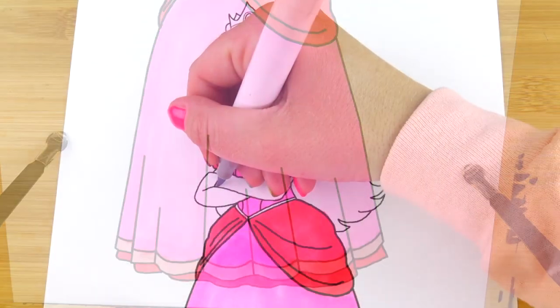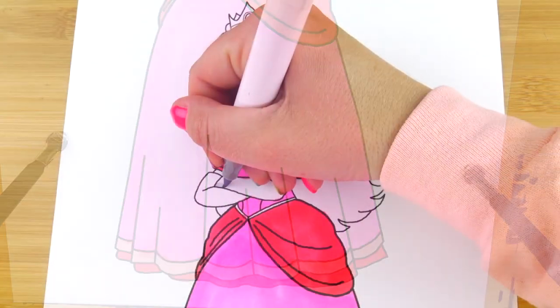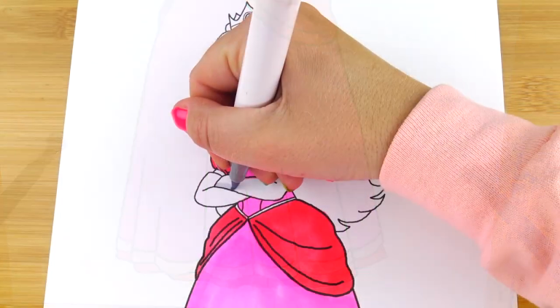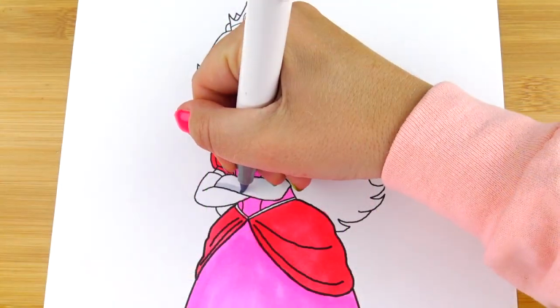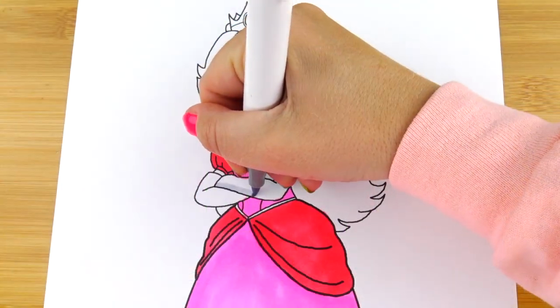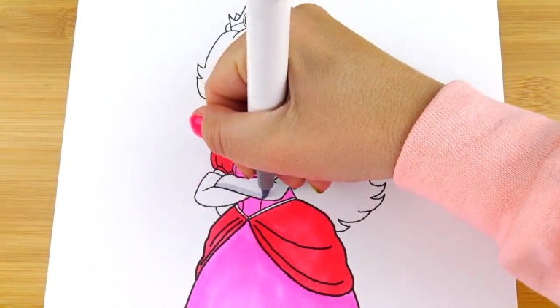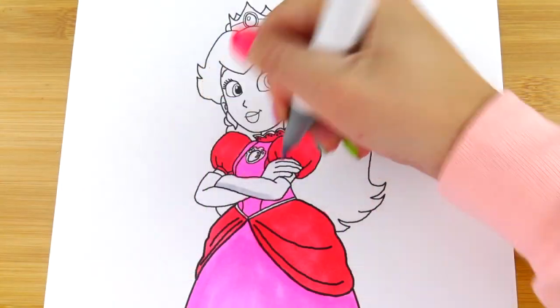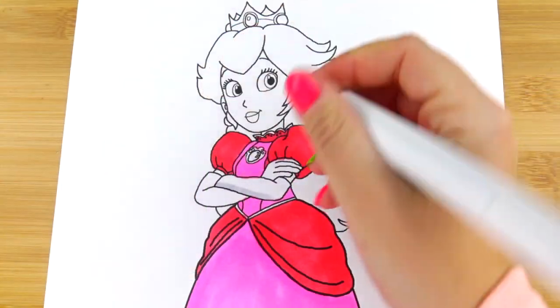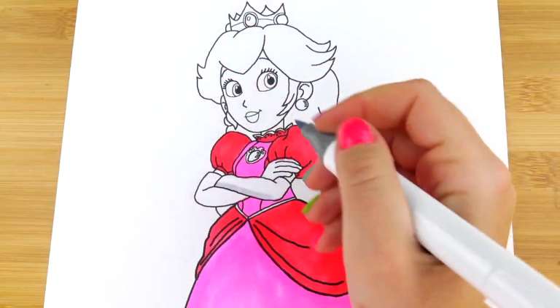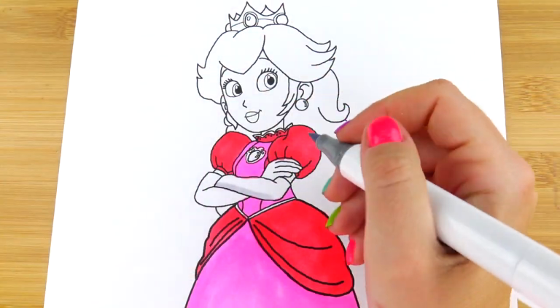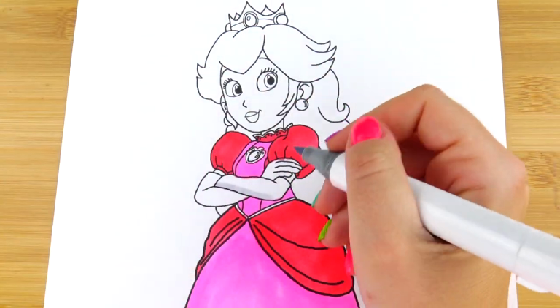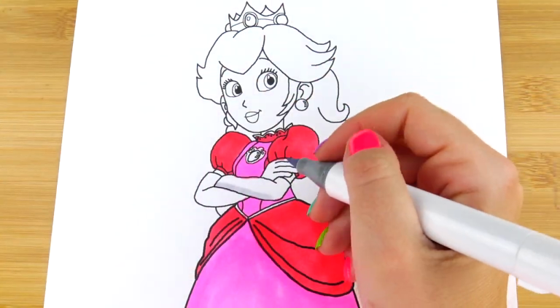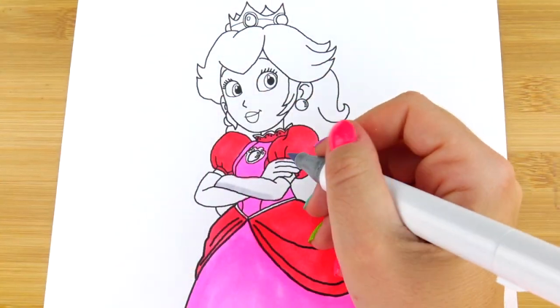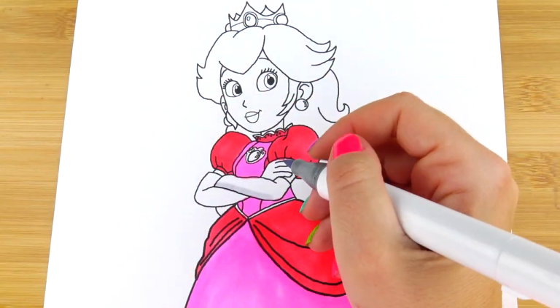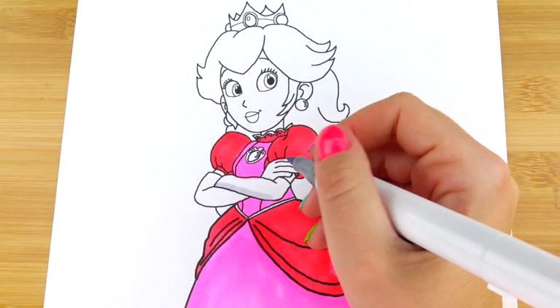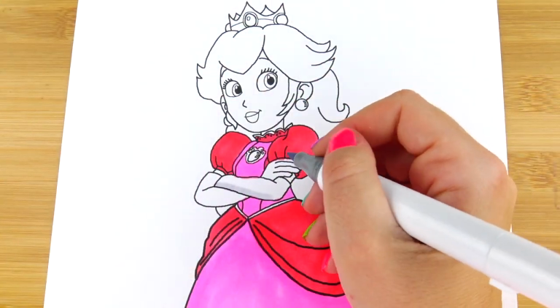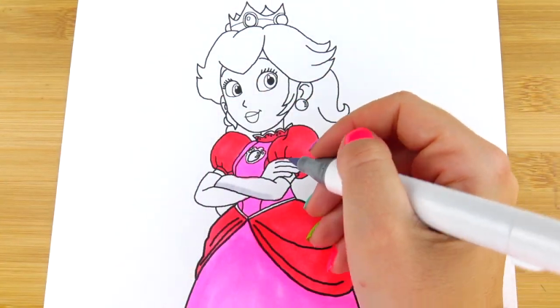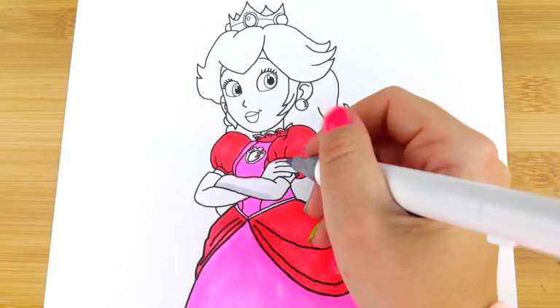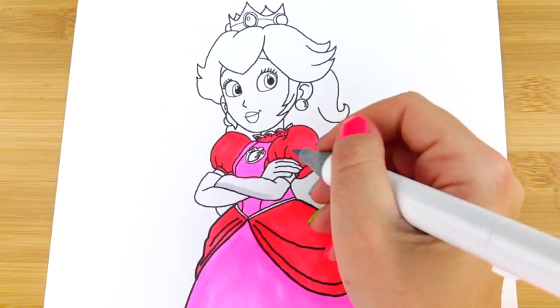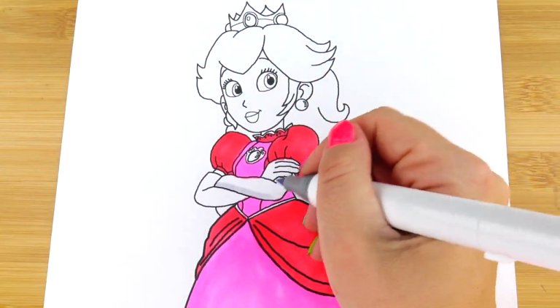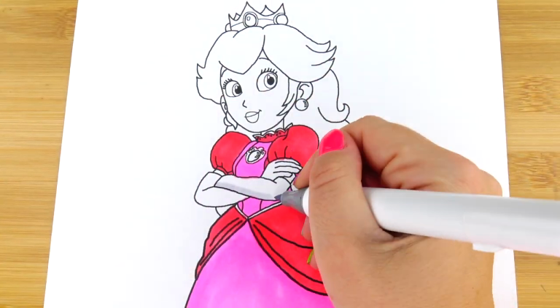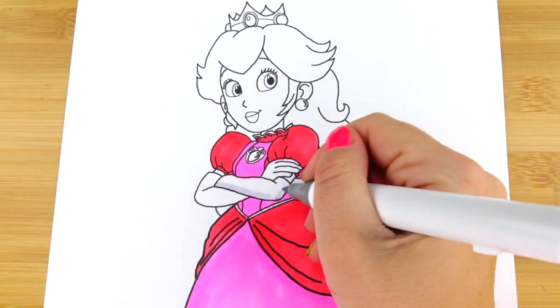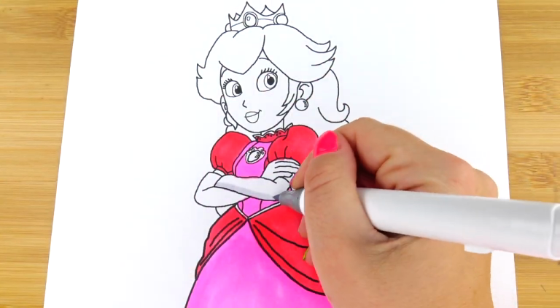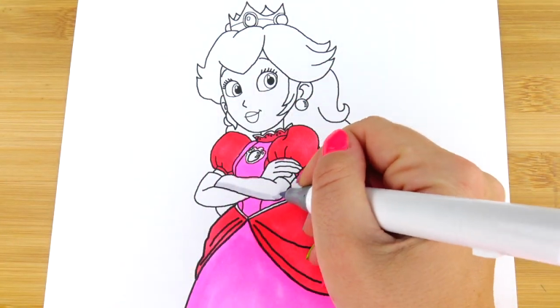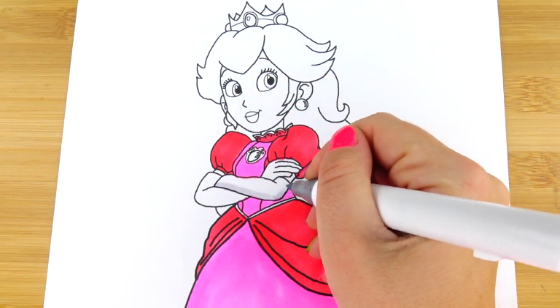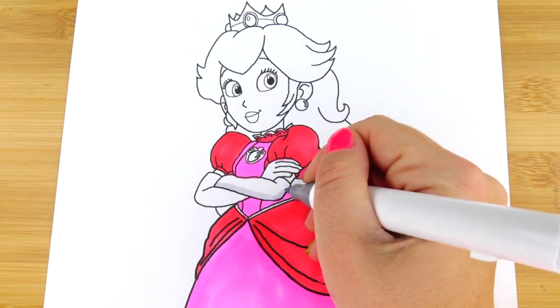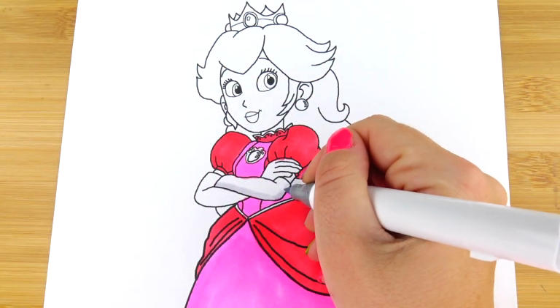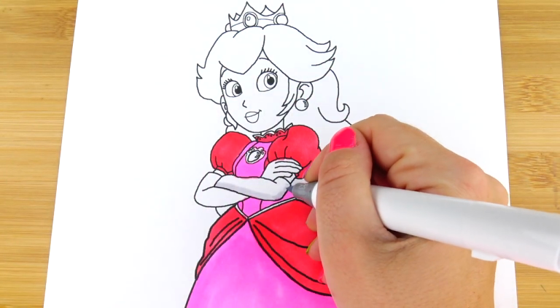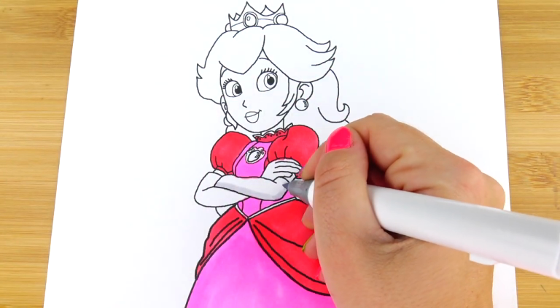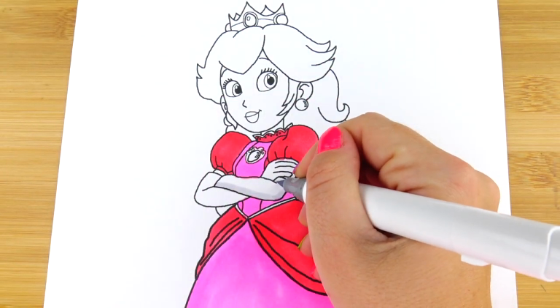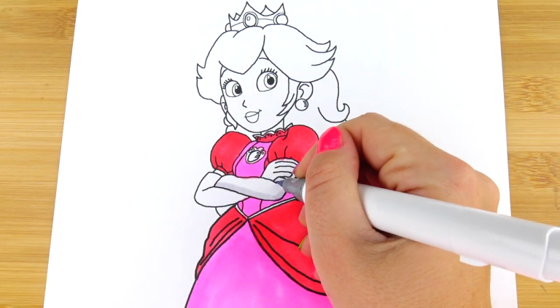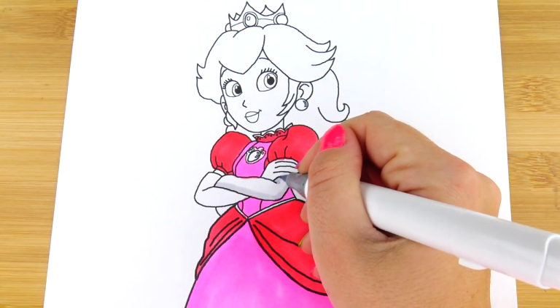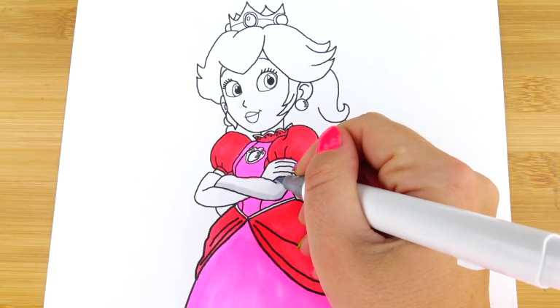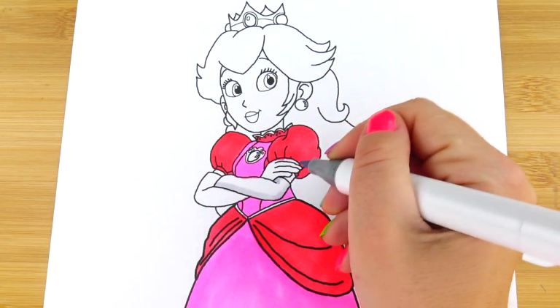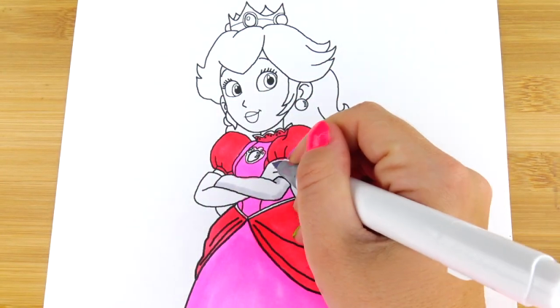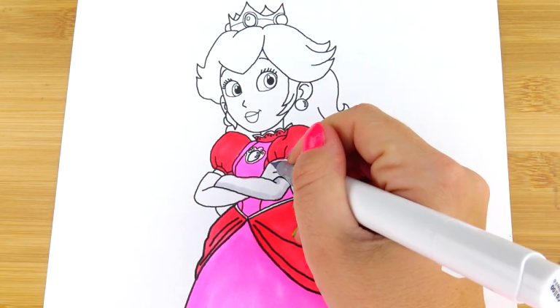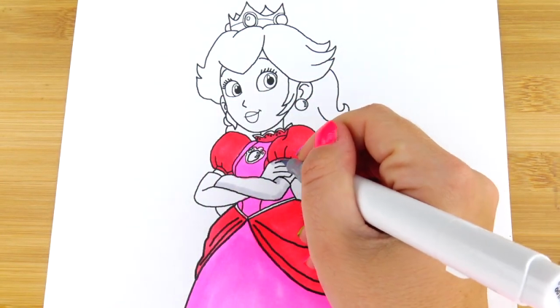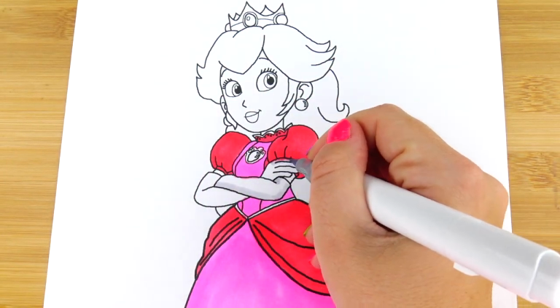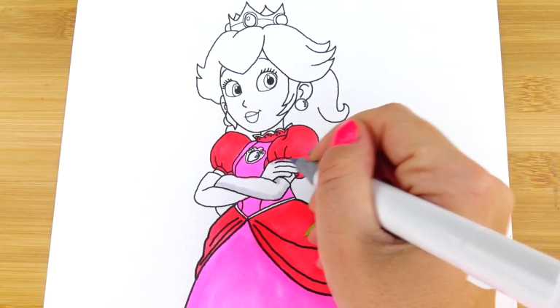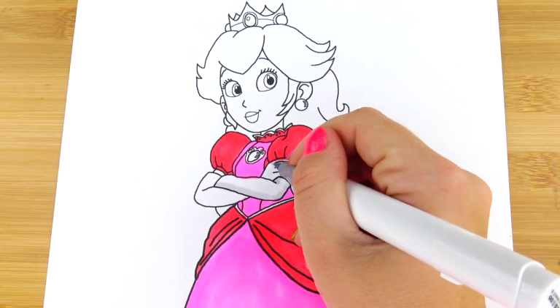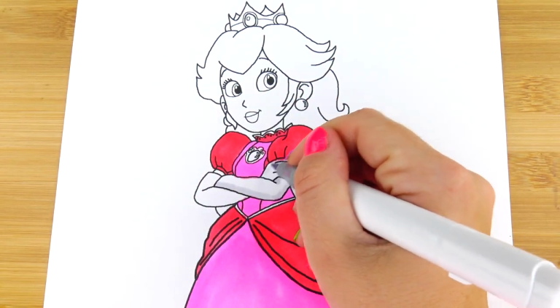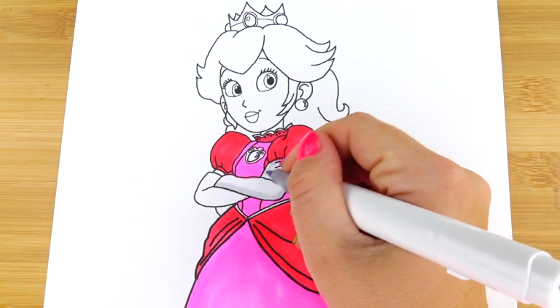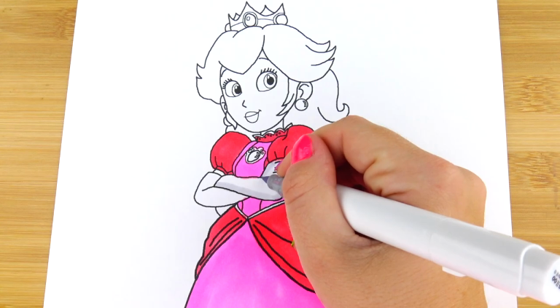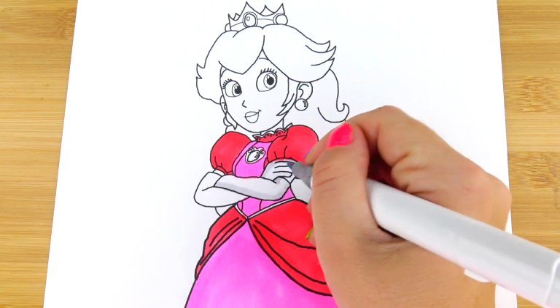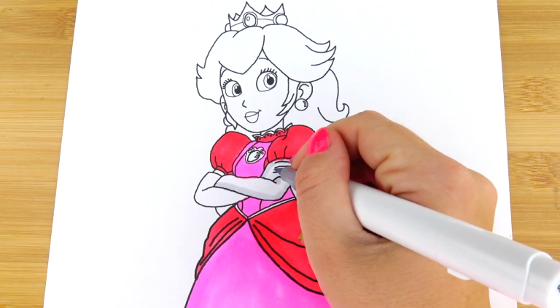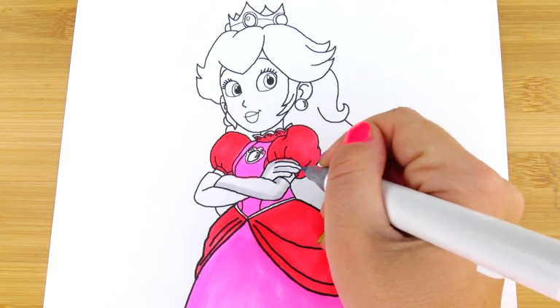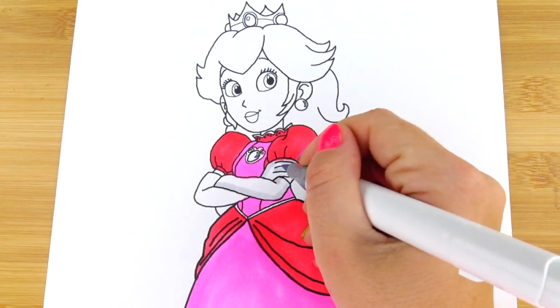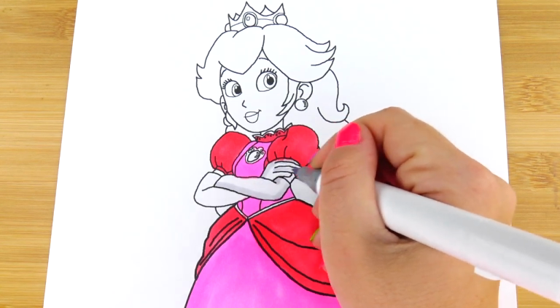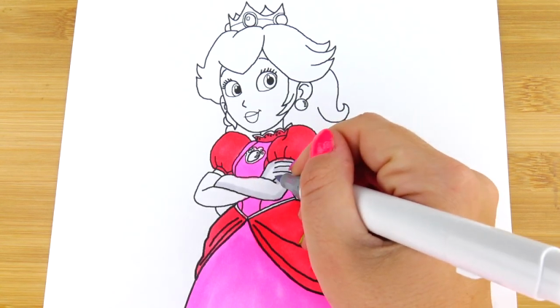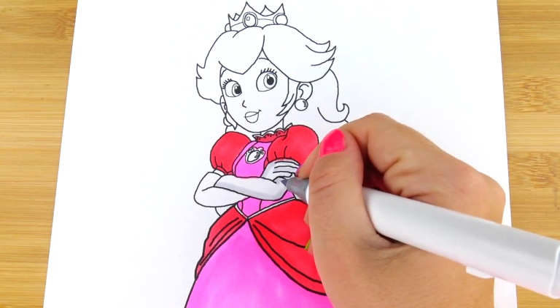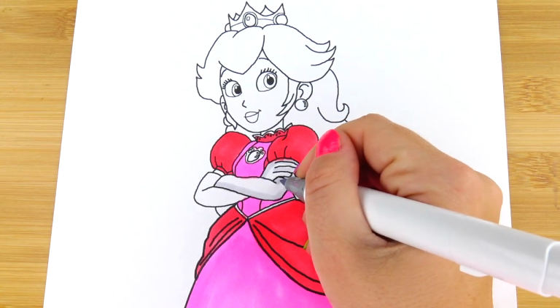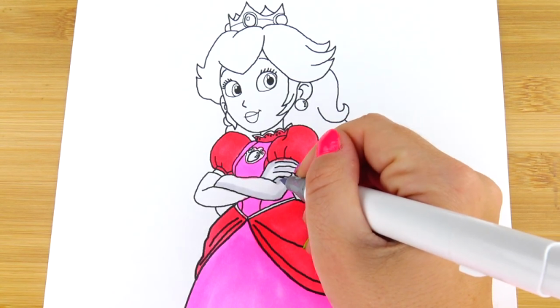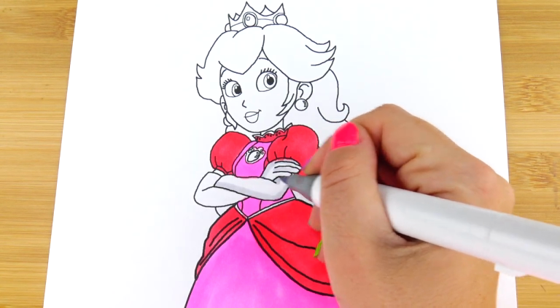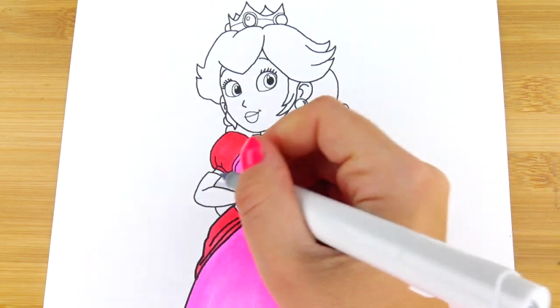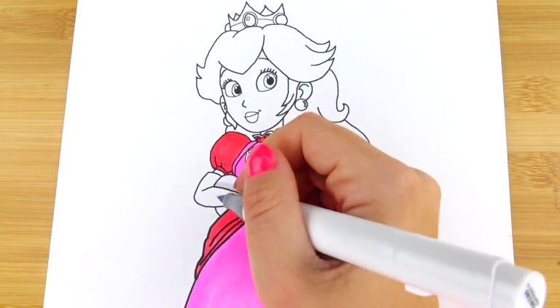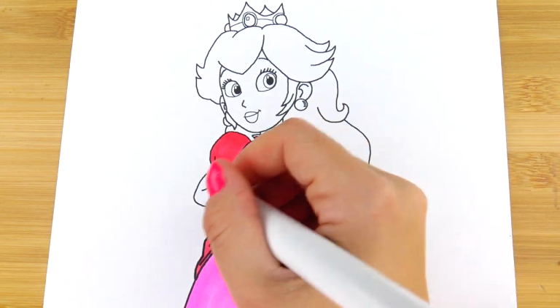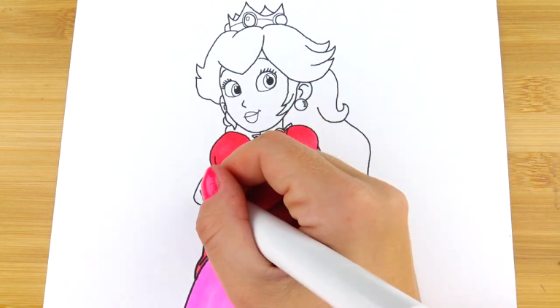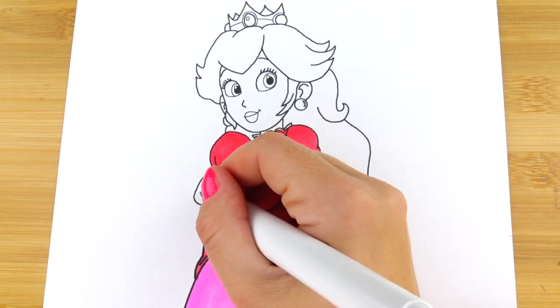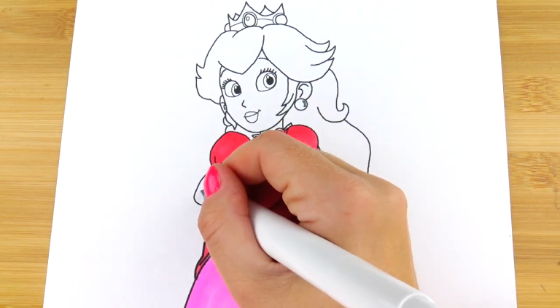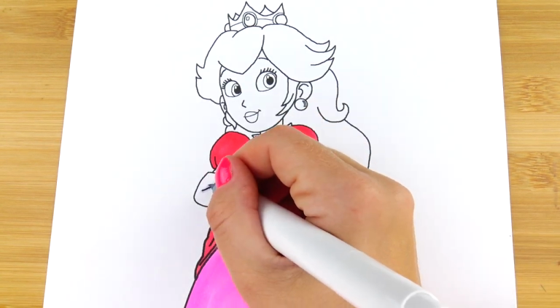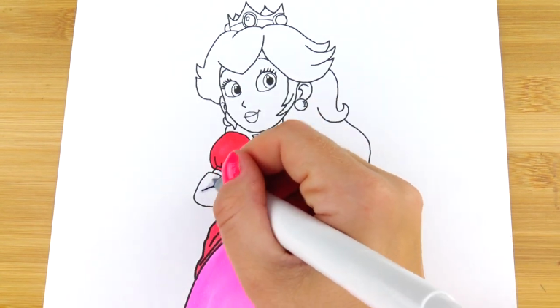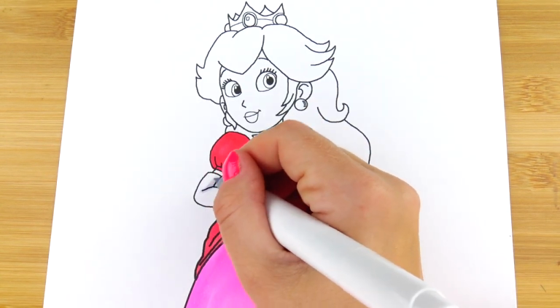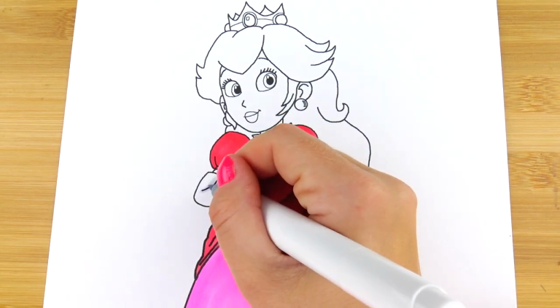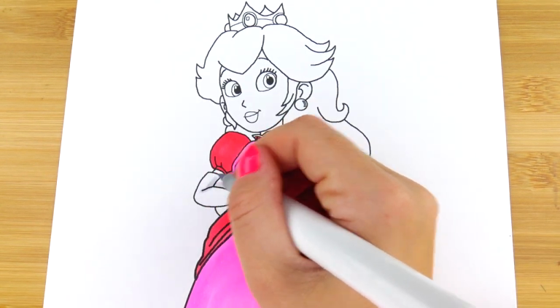For her silk gloves I will be using the lightest shade of gray that I have, just to add the shadows.